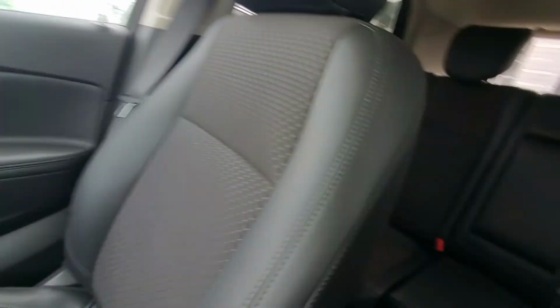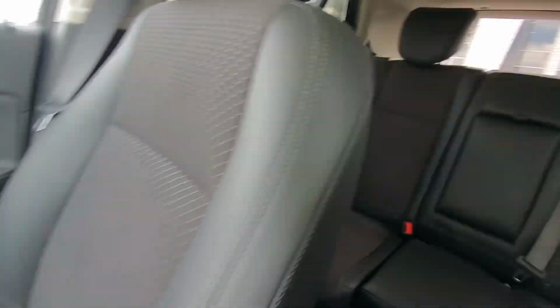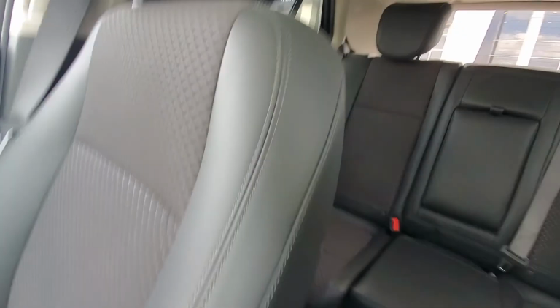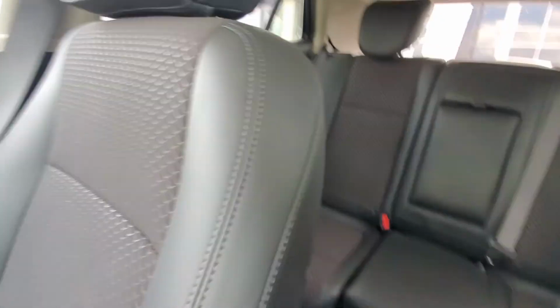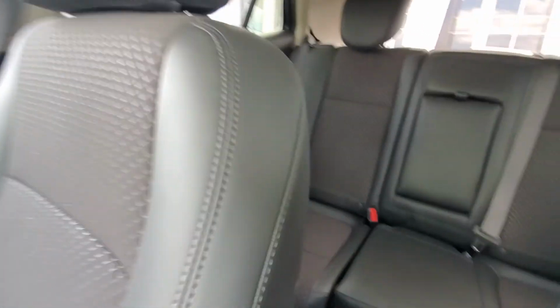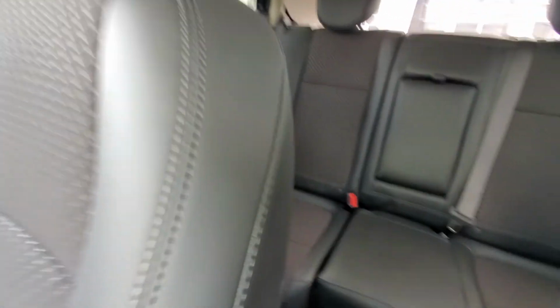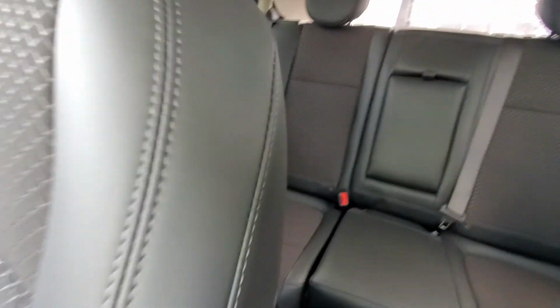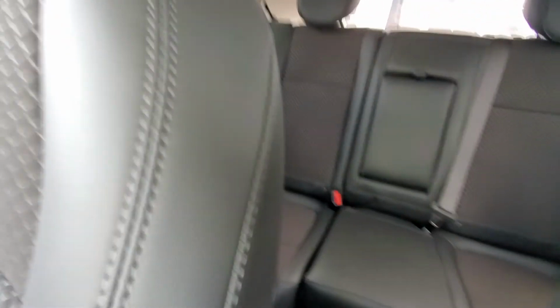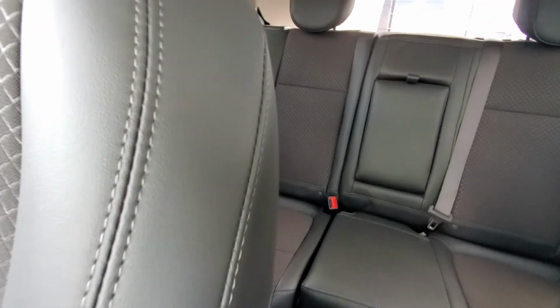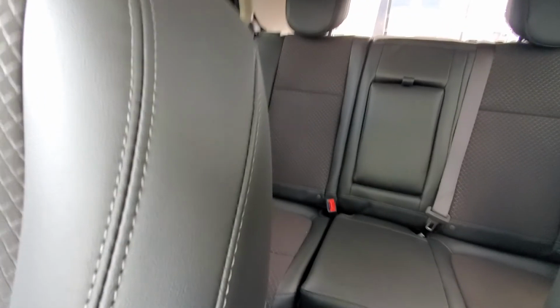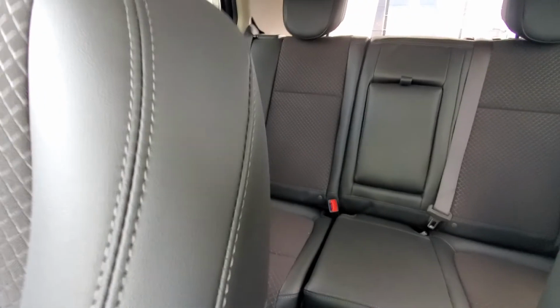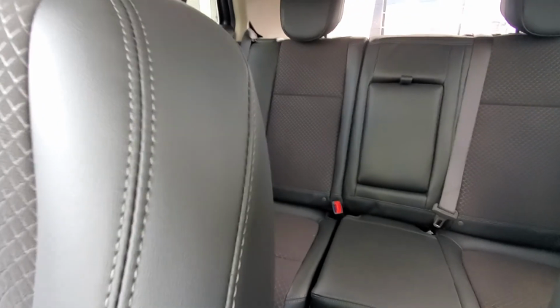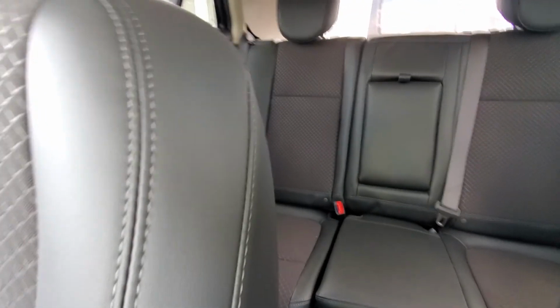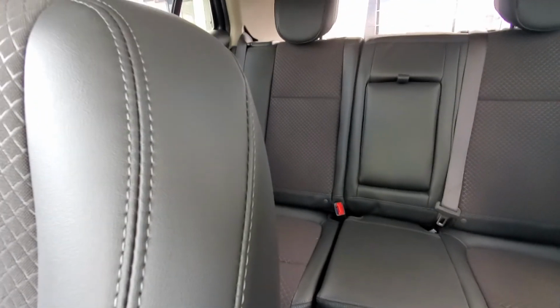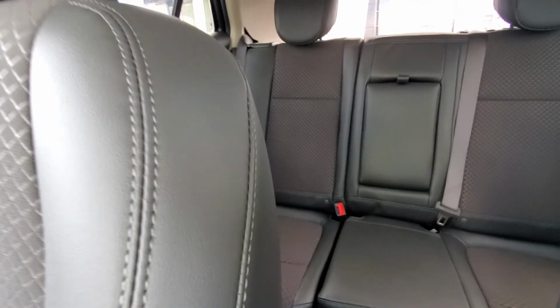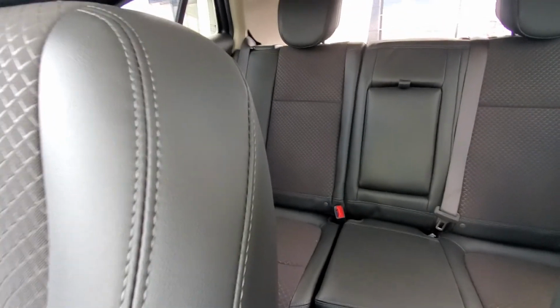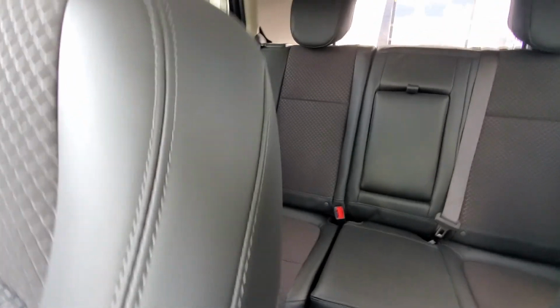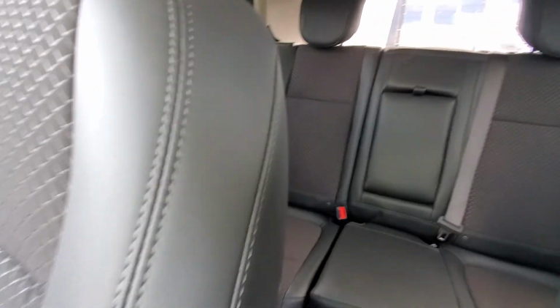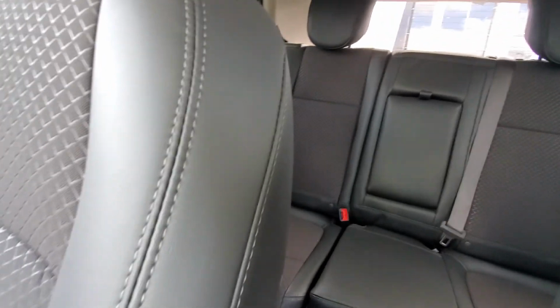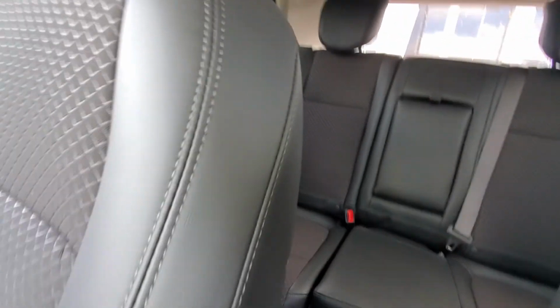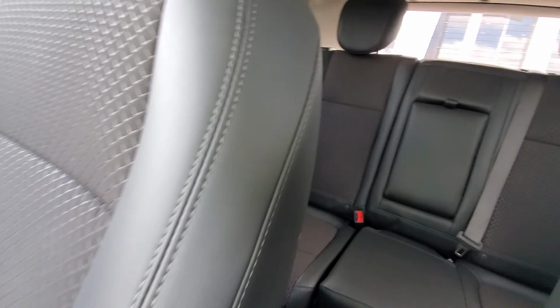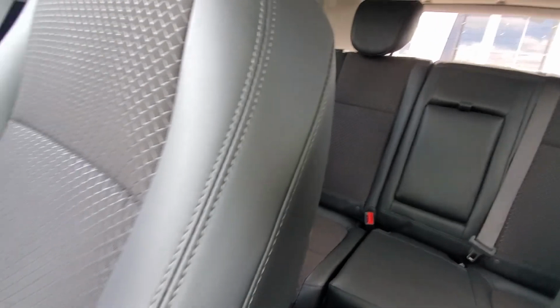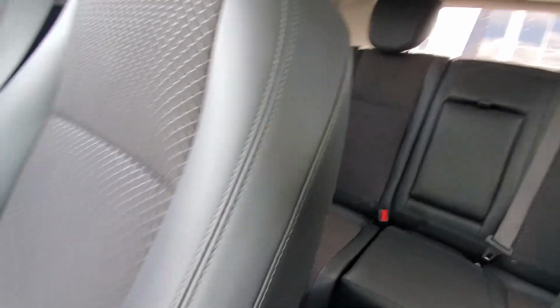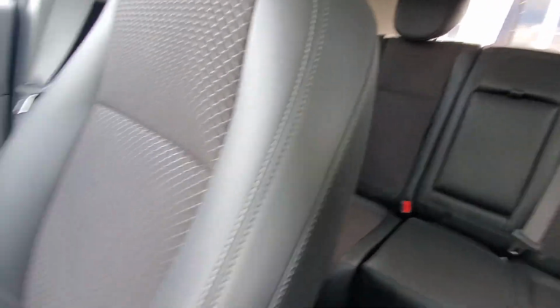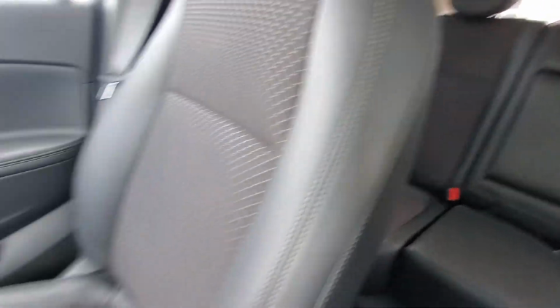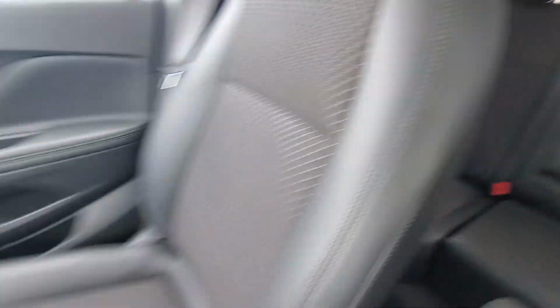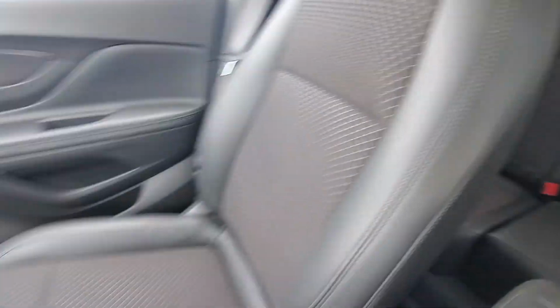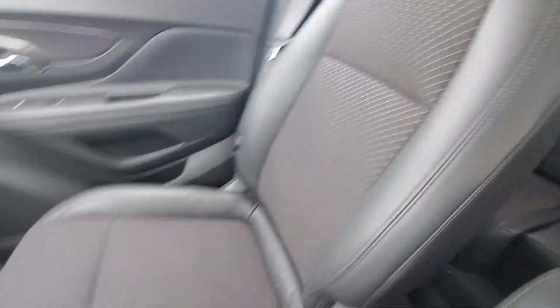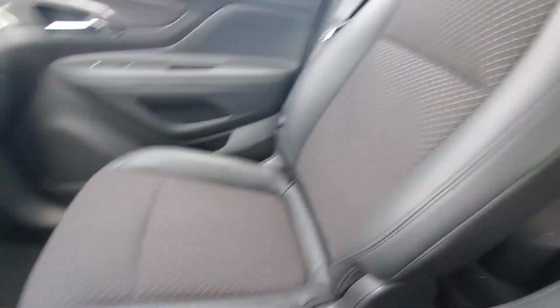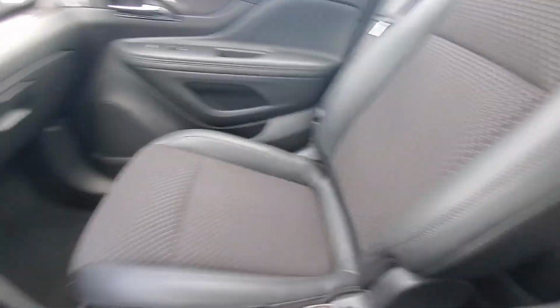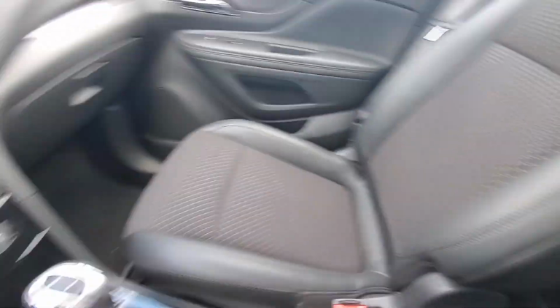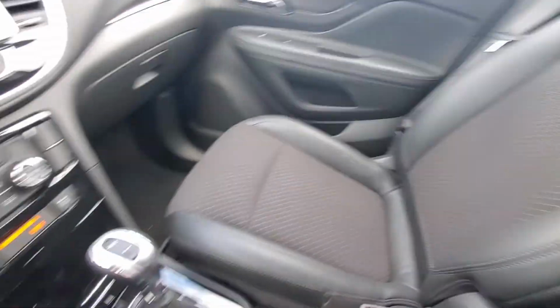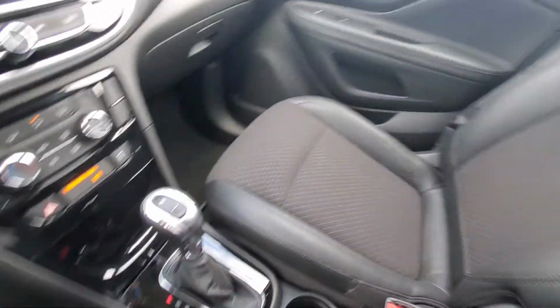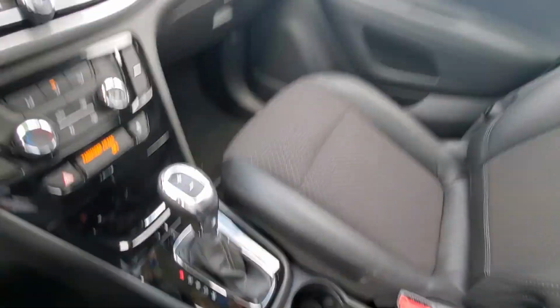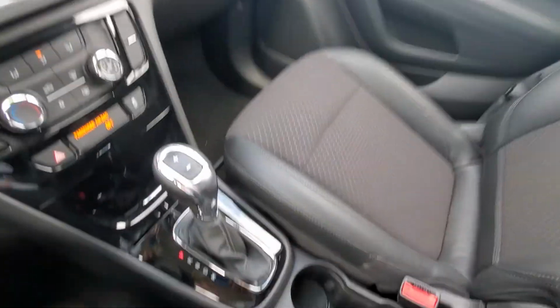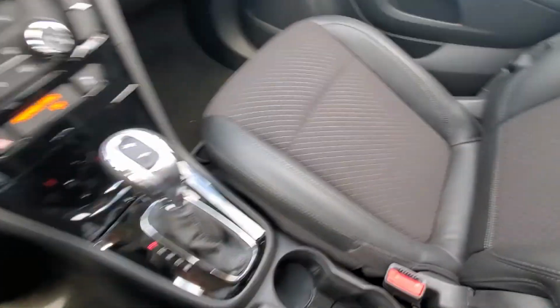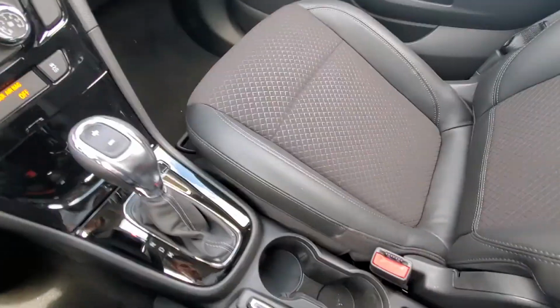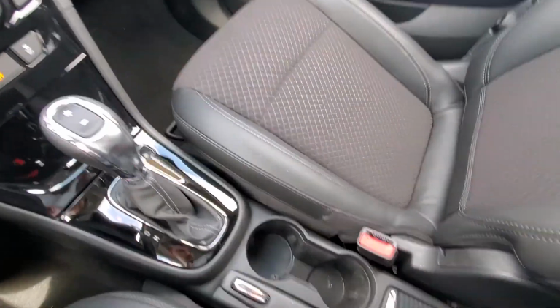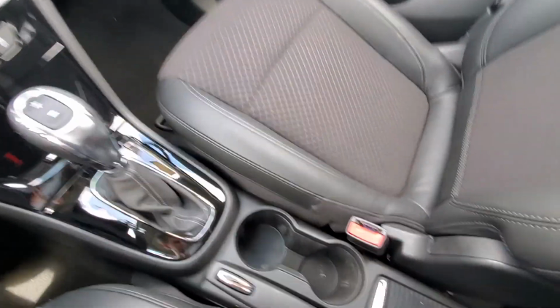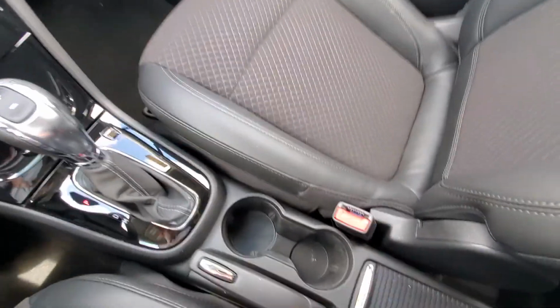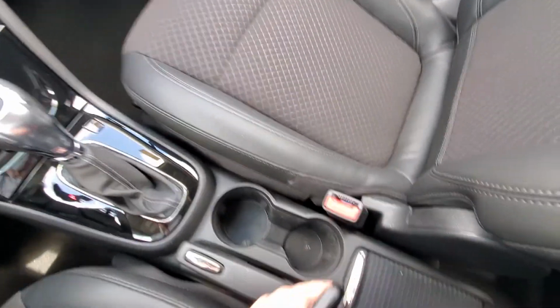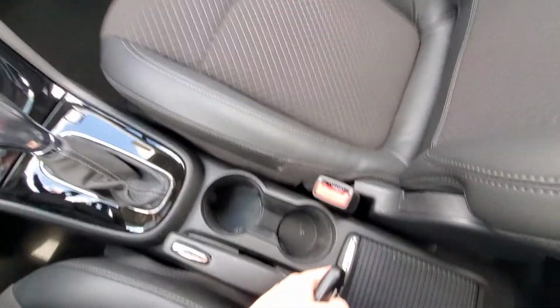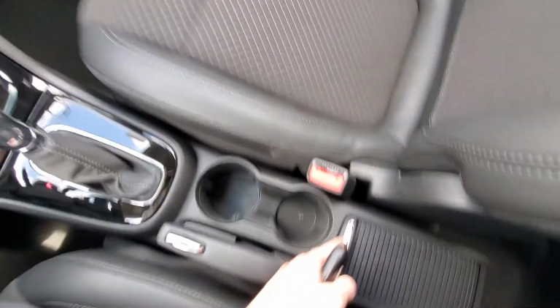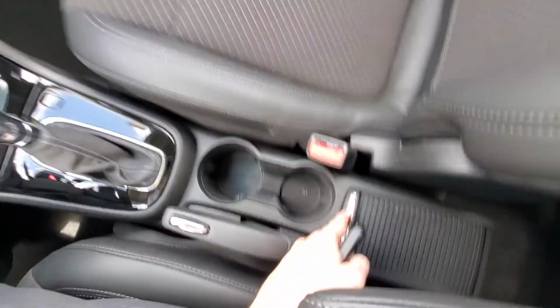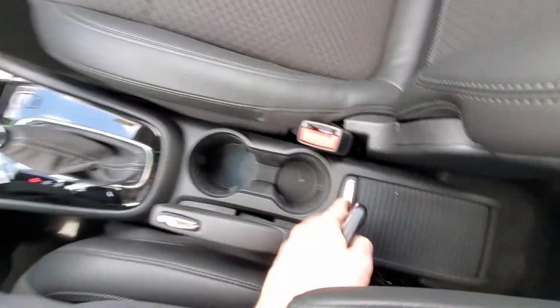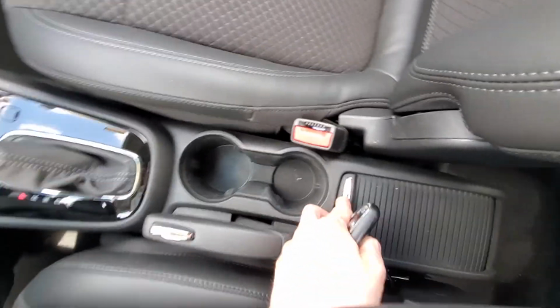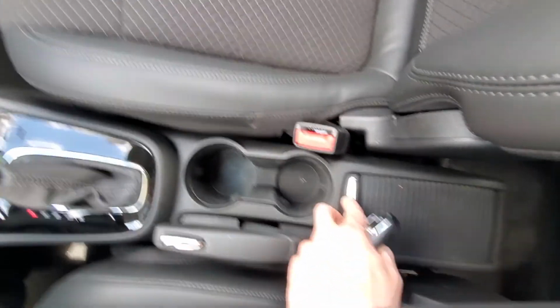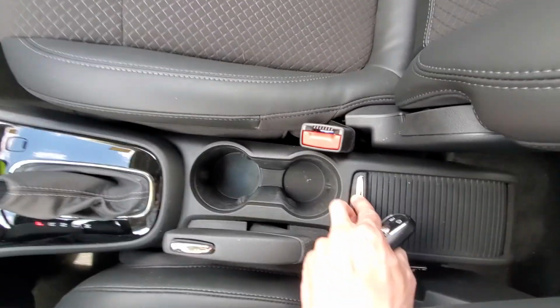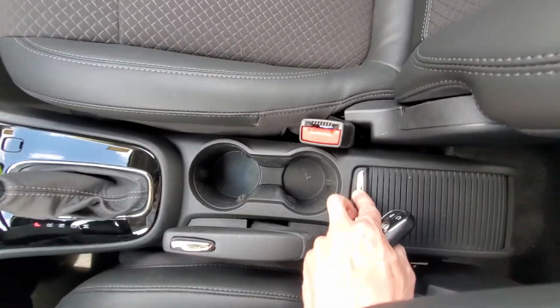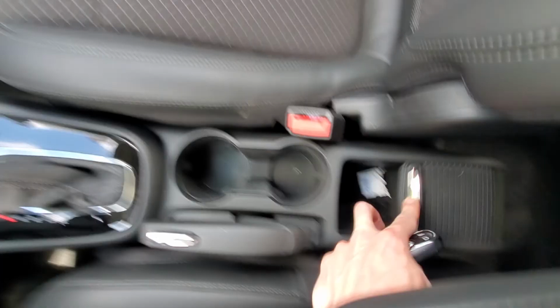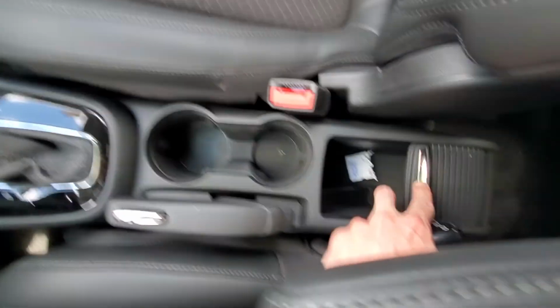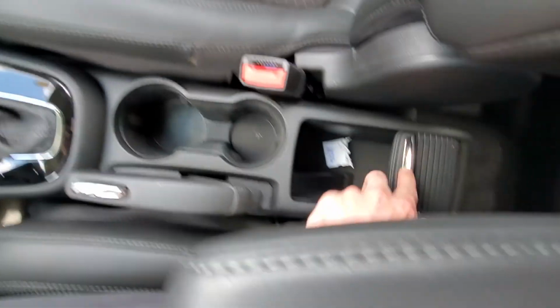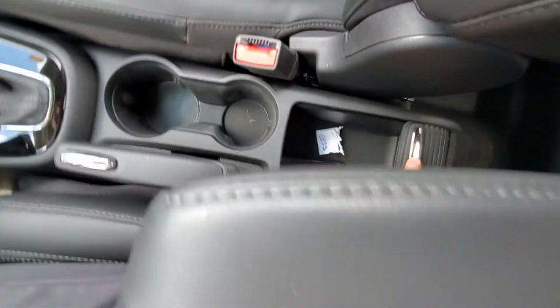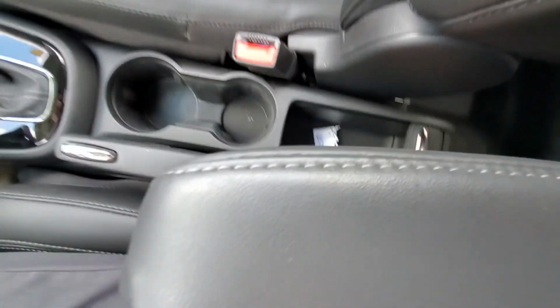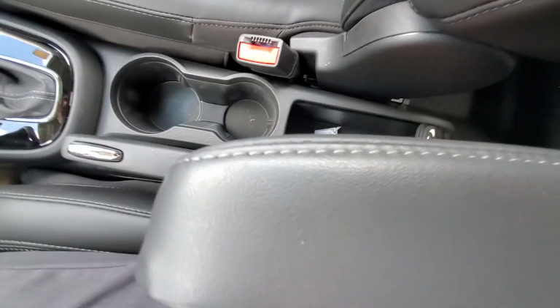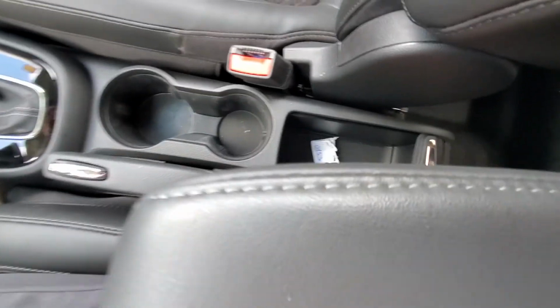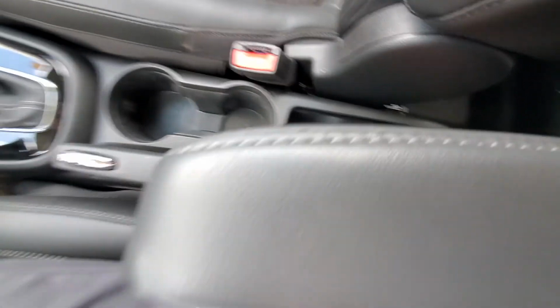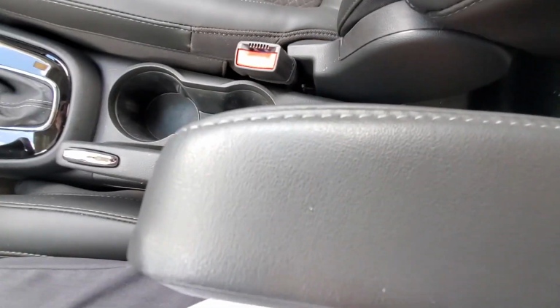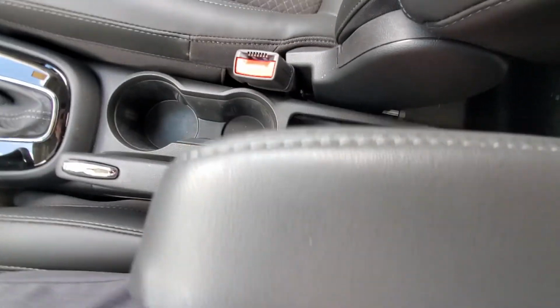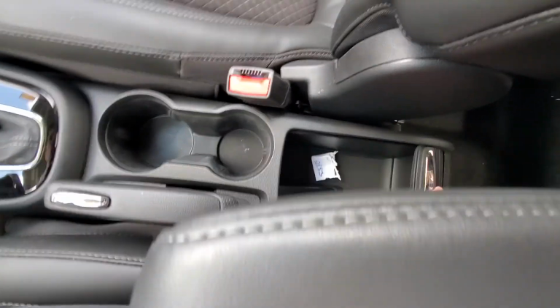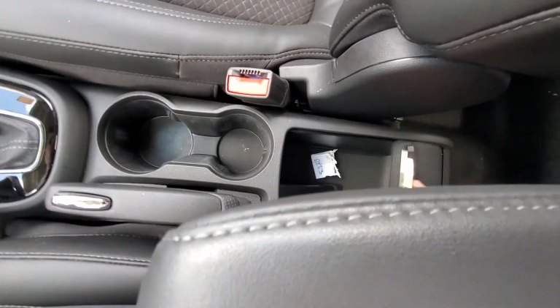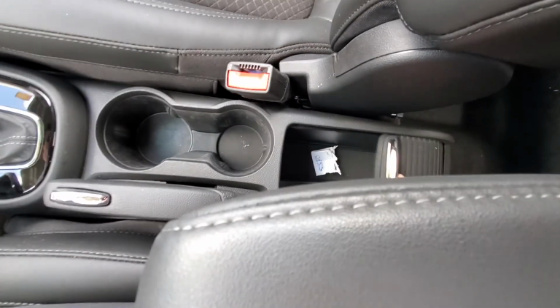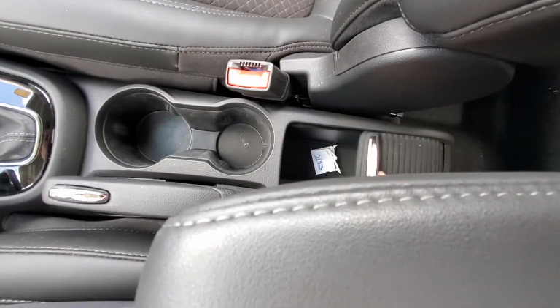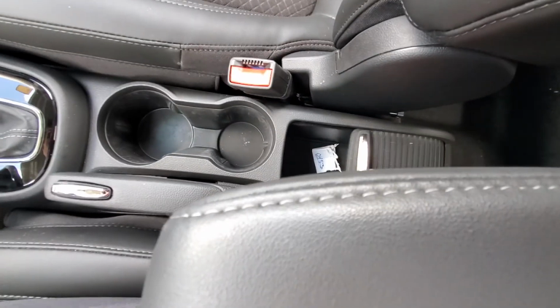There's plenty of space in the back seat for most people, and some storage here as well.